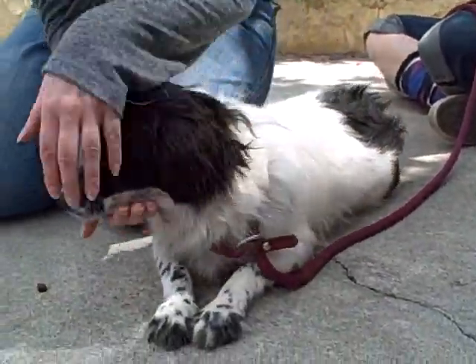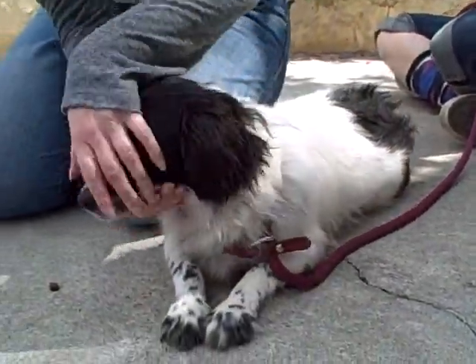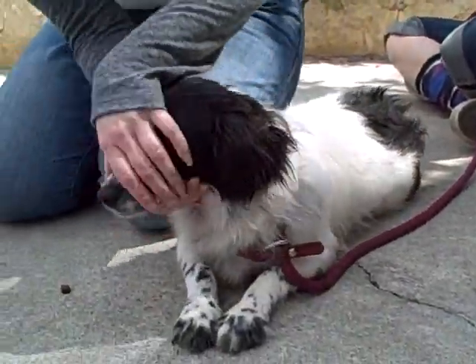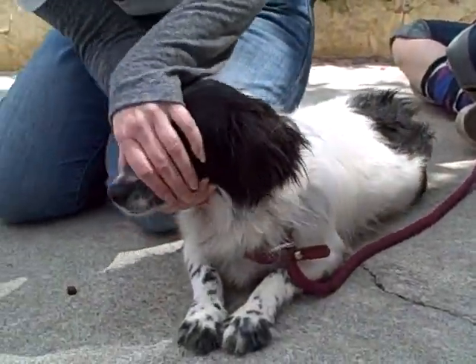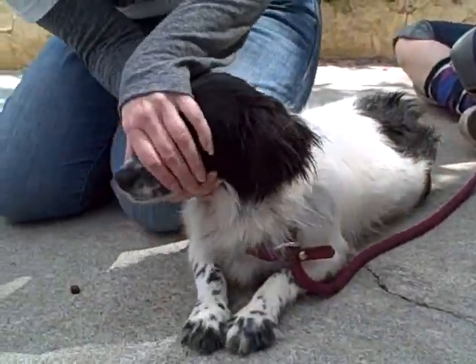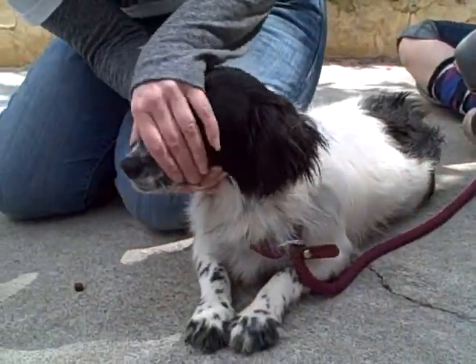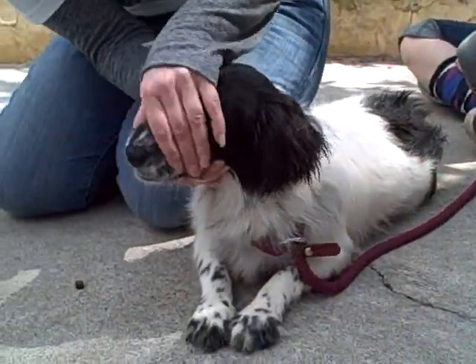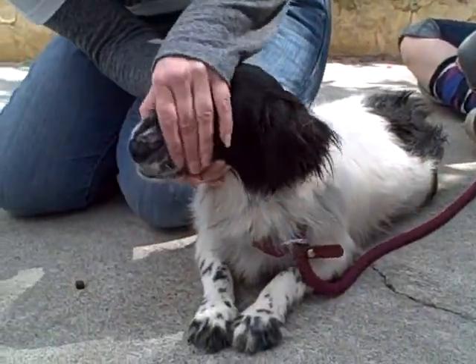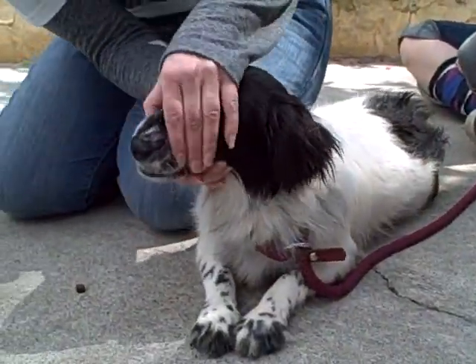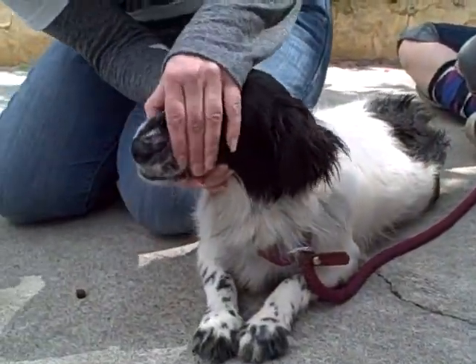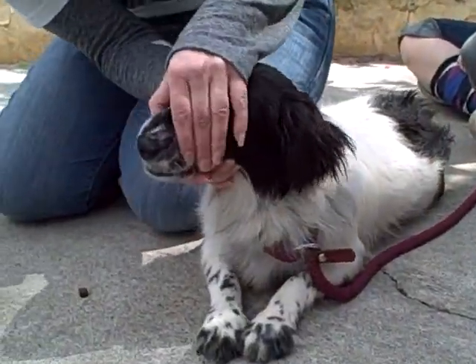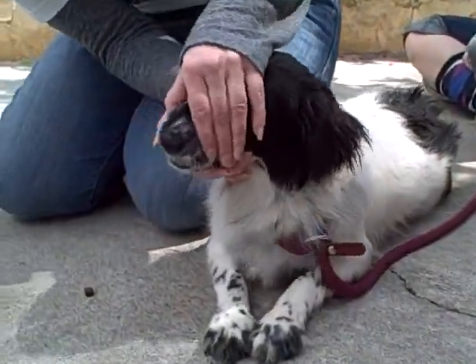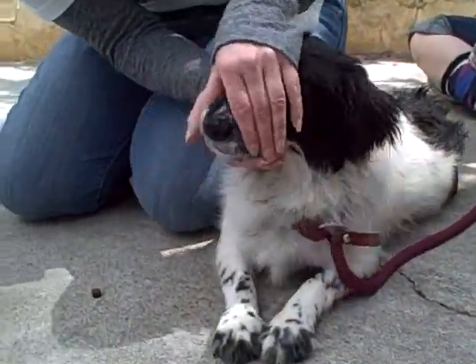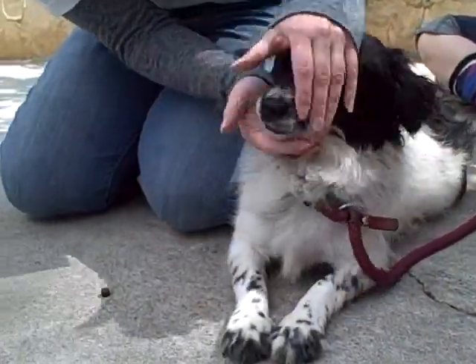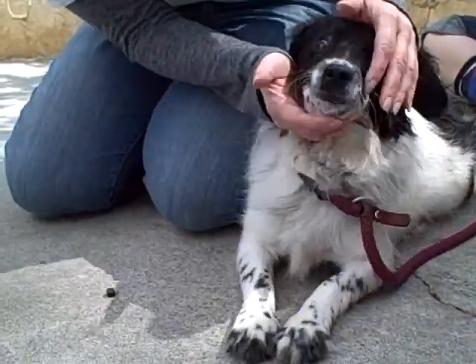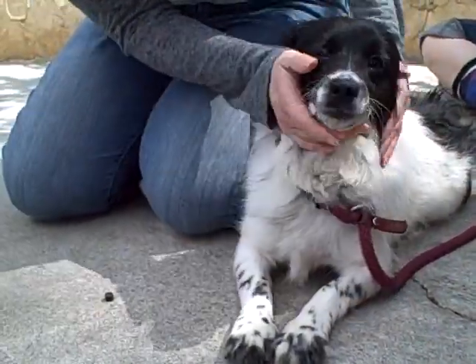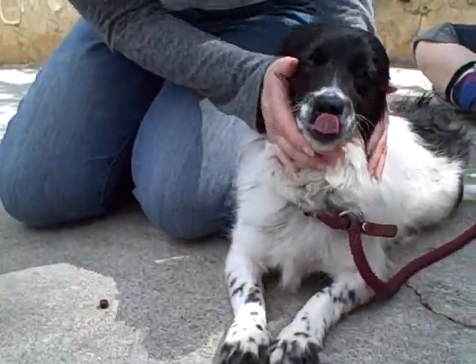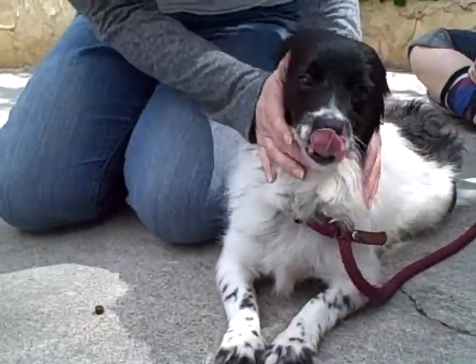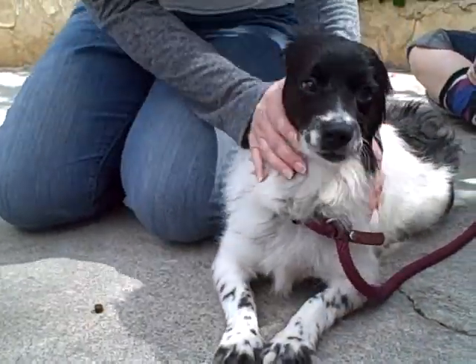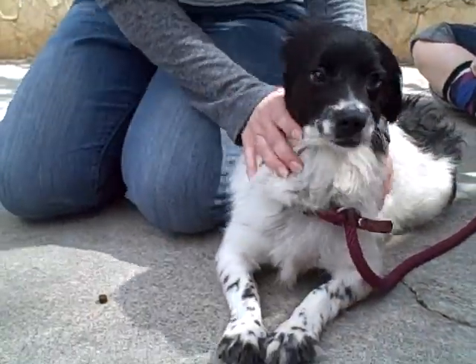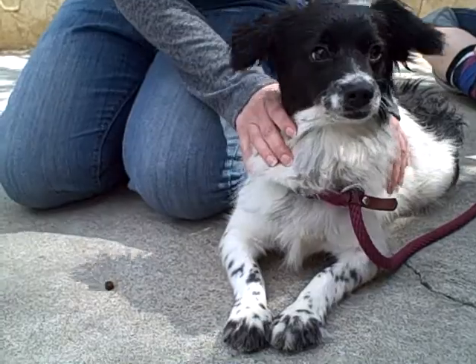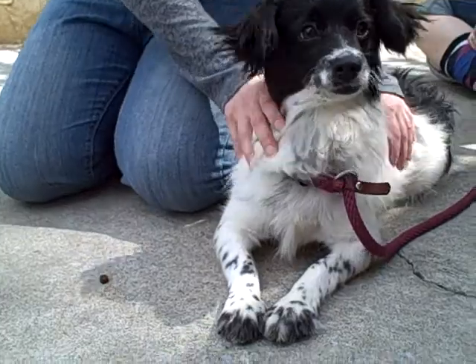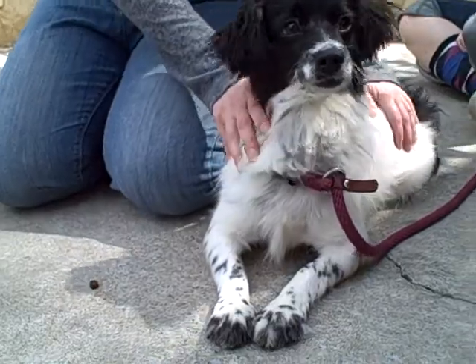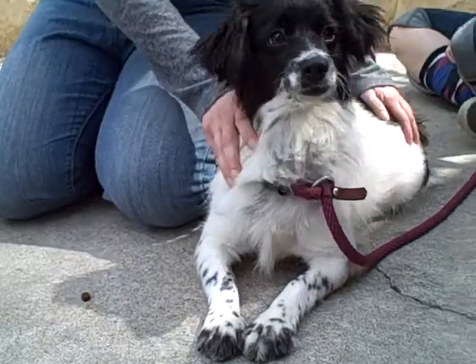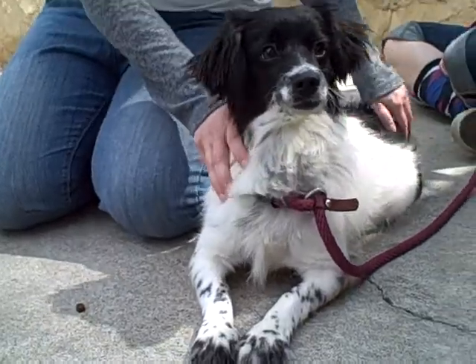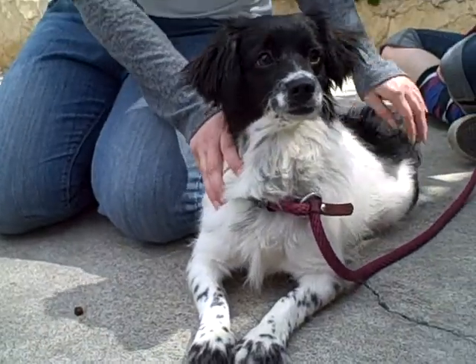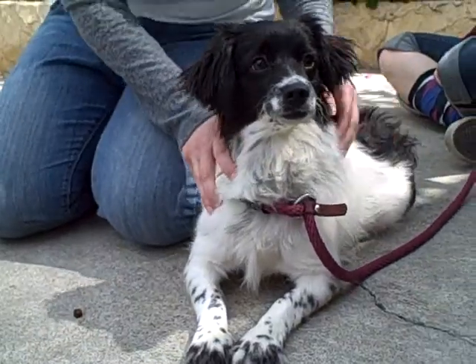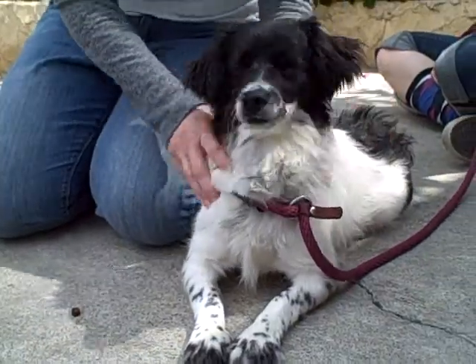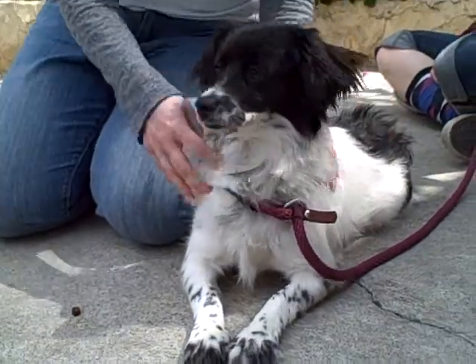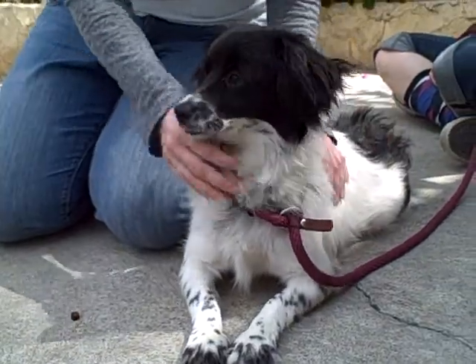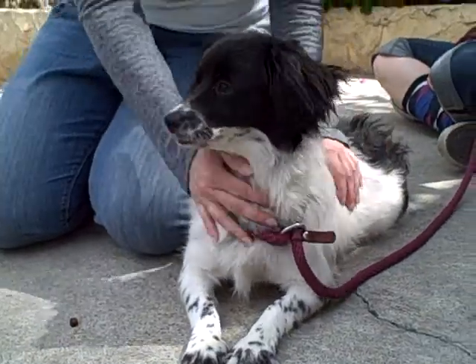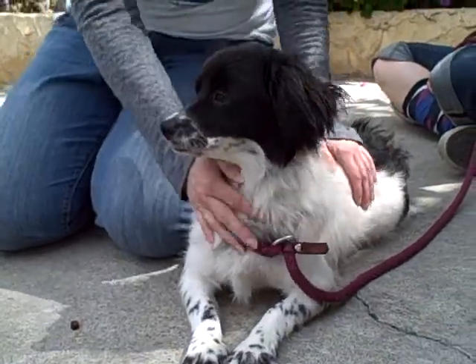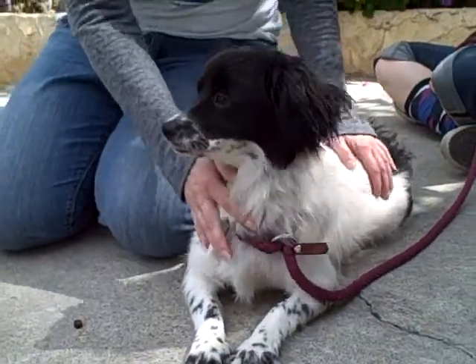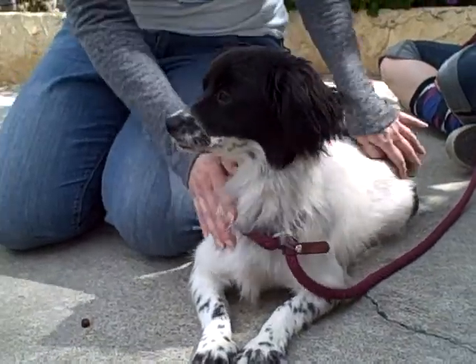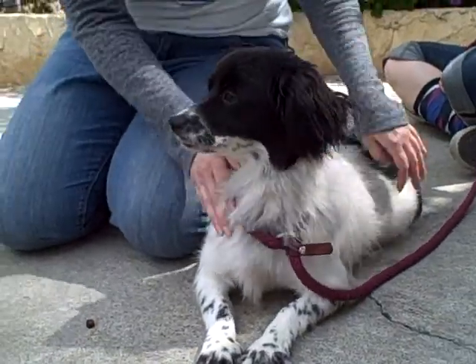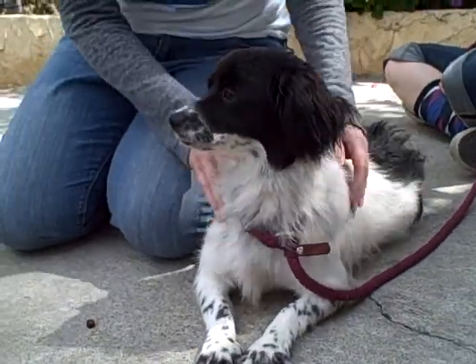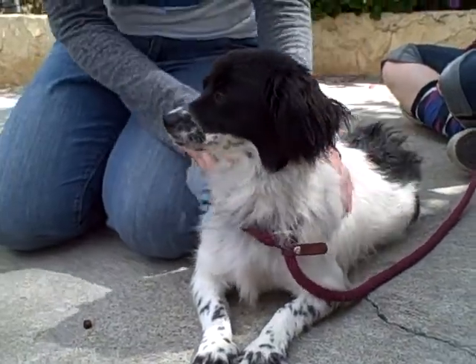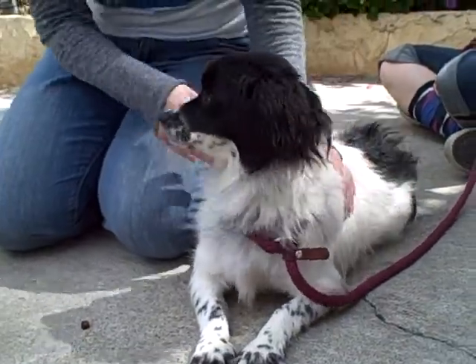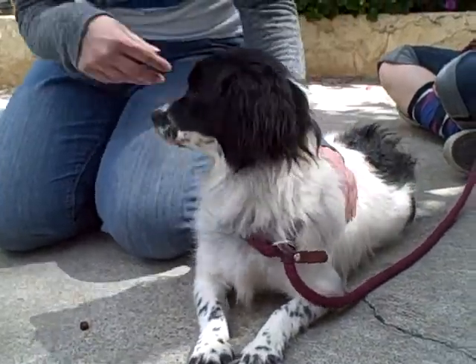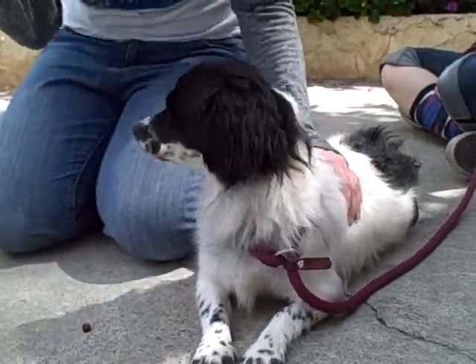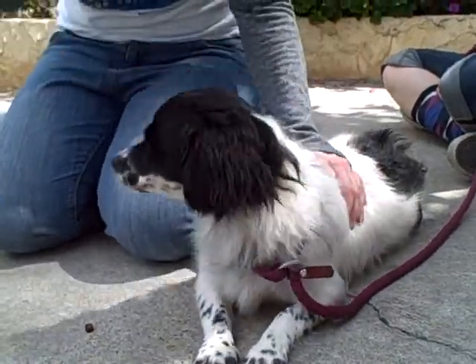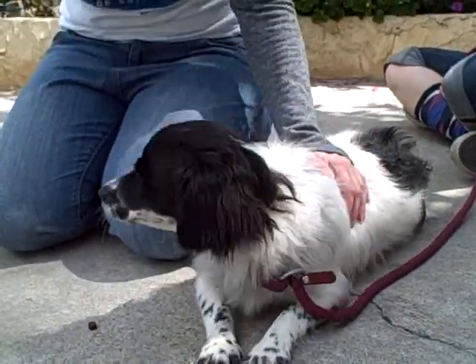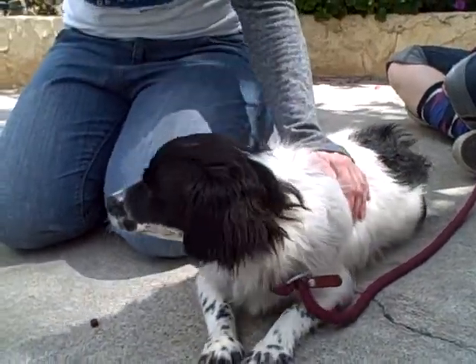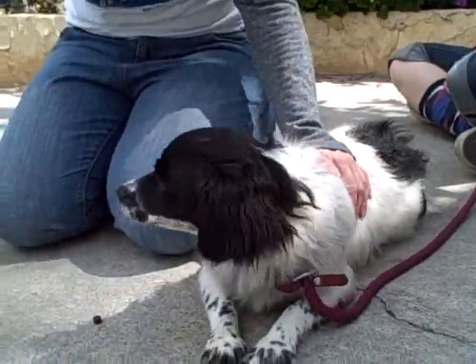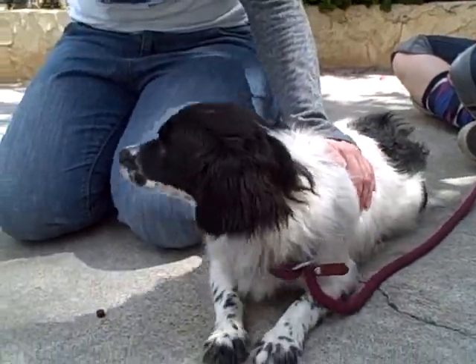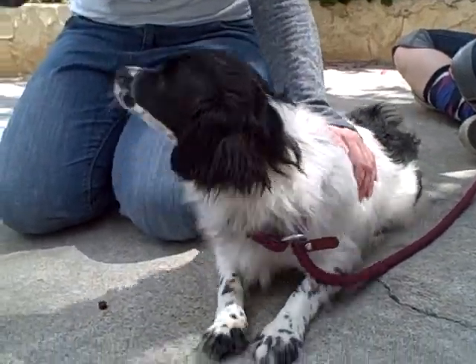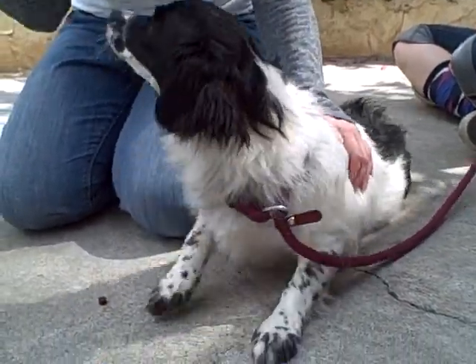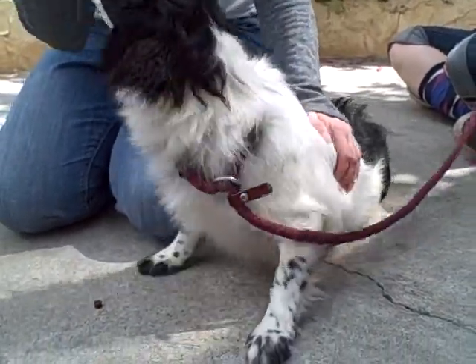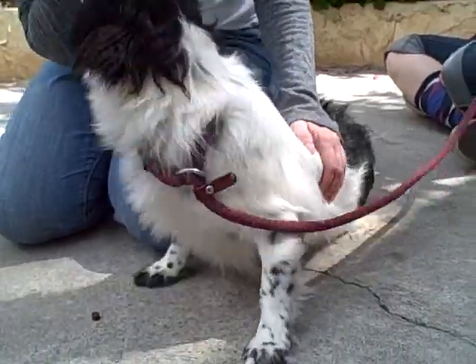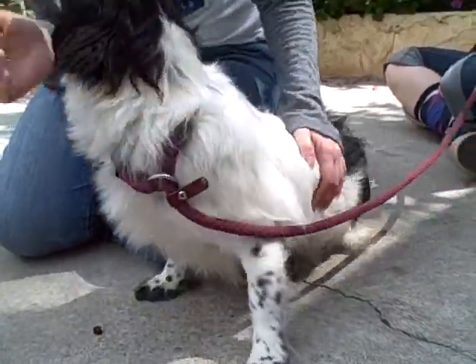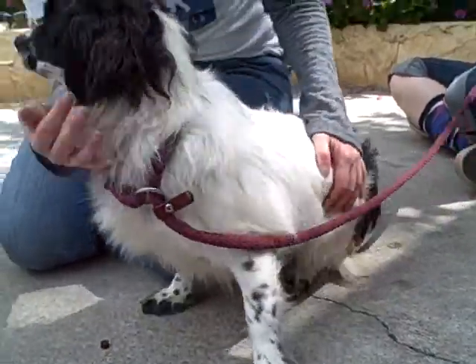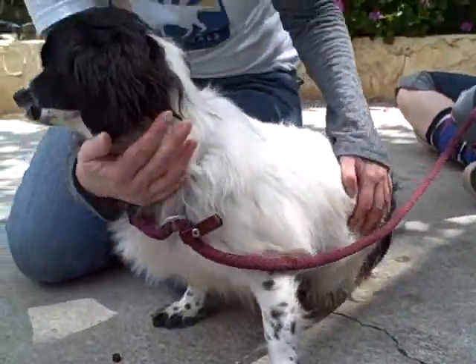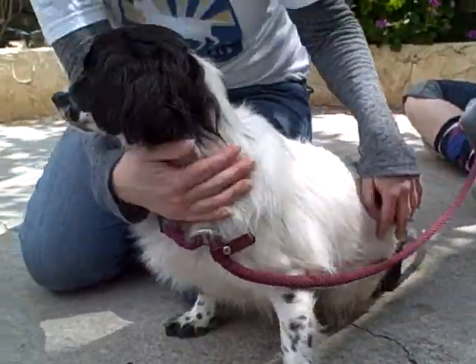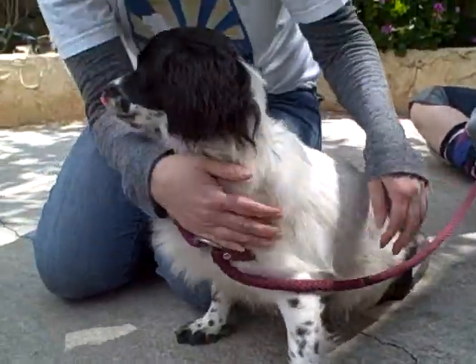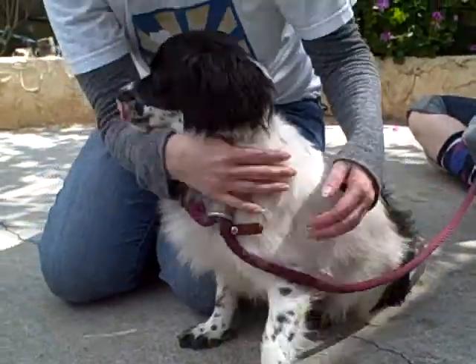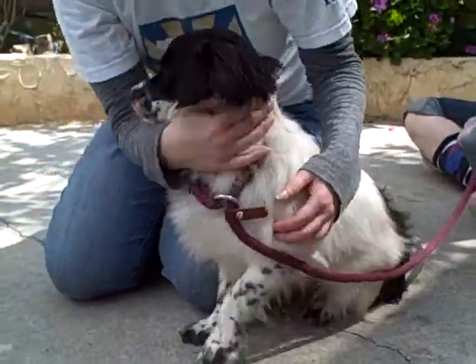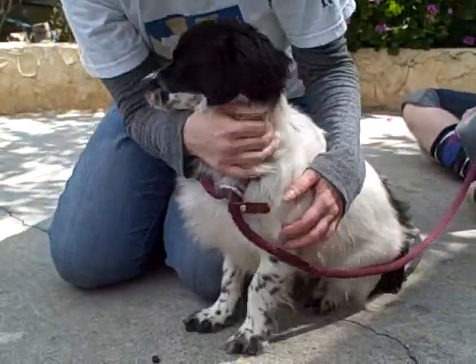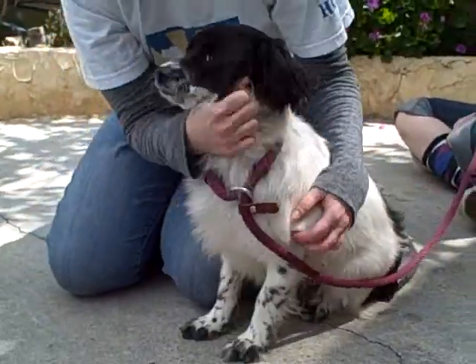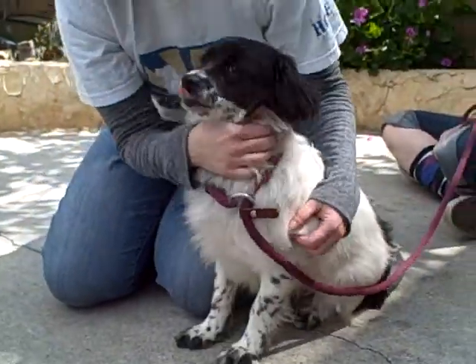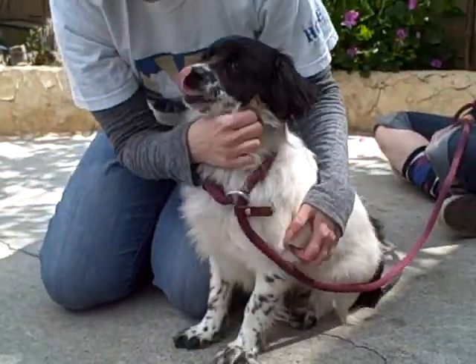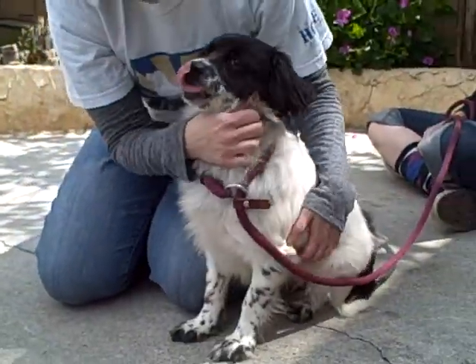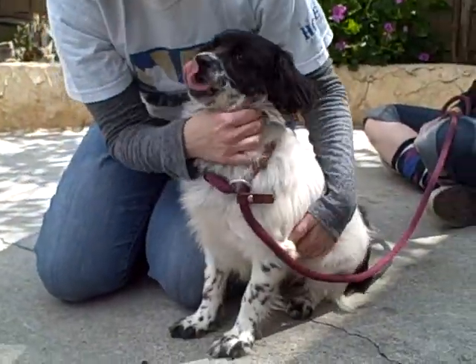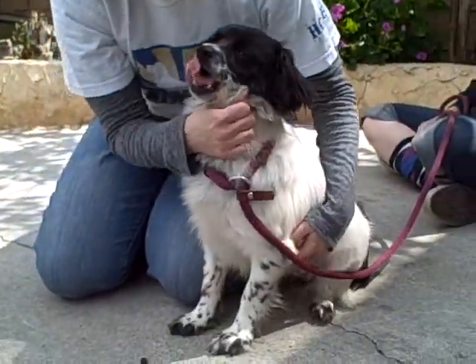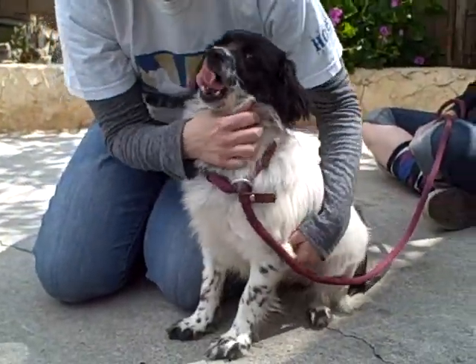She's somewhere in between 15 and 18 pounds. How old are you? Really white teeth. So she's not more than a year old, possibly younger, maybe like 10 months or so.